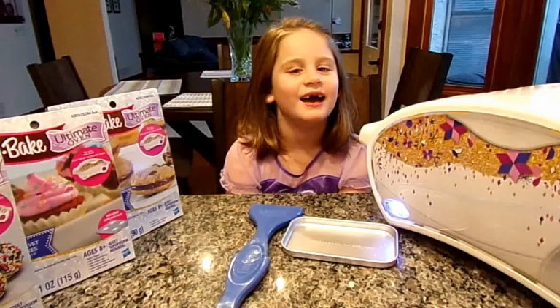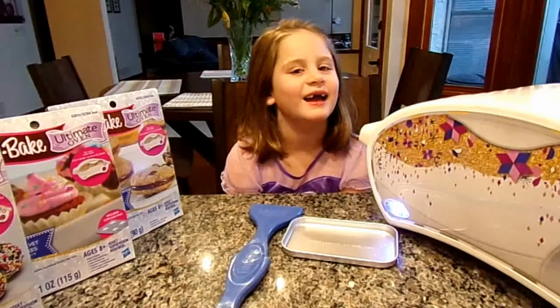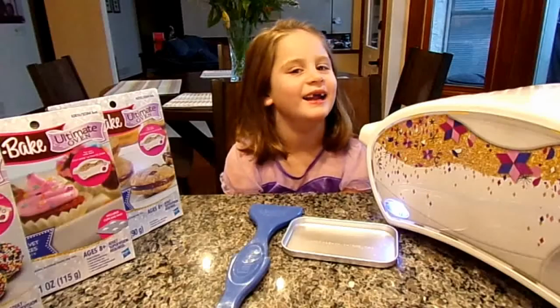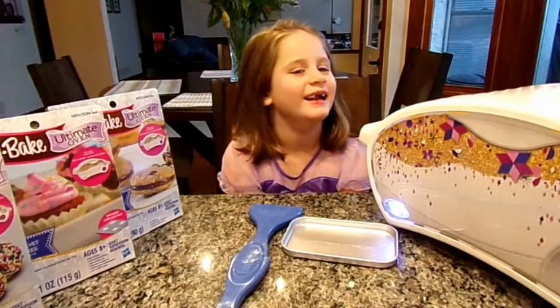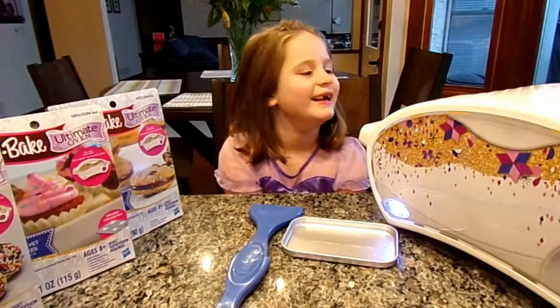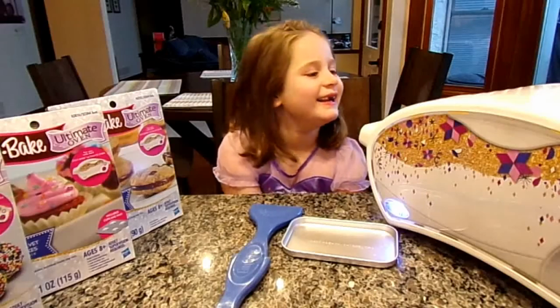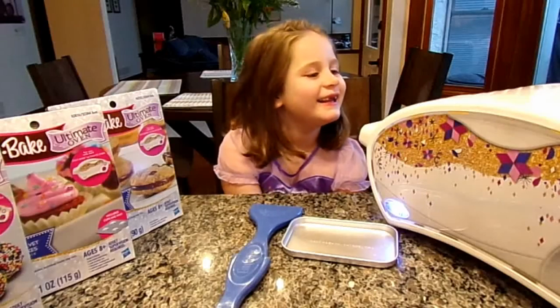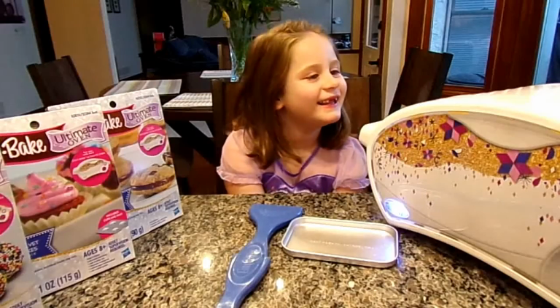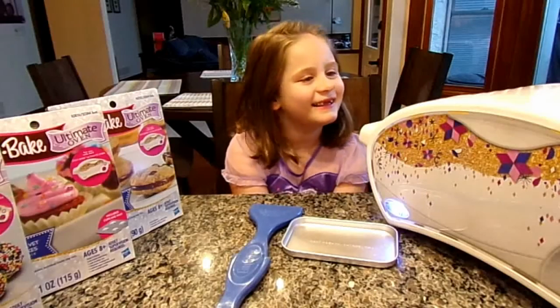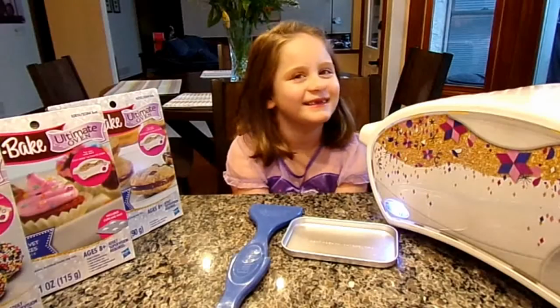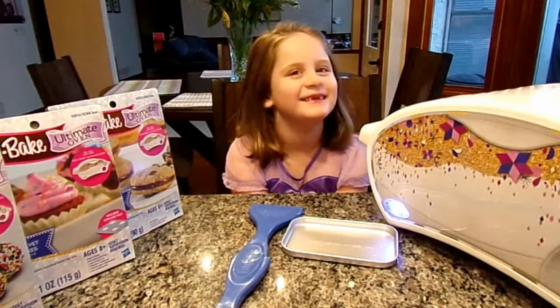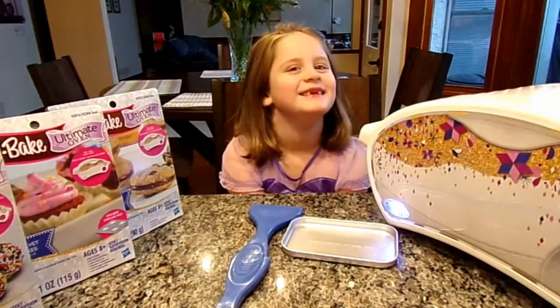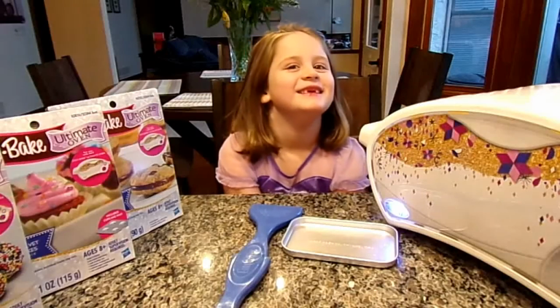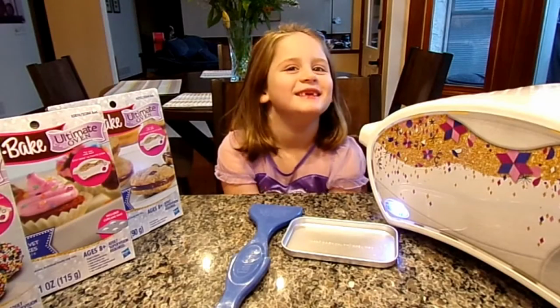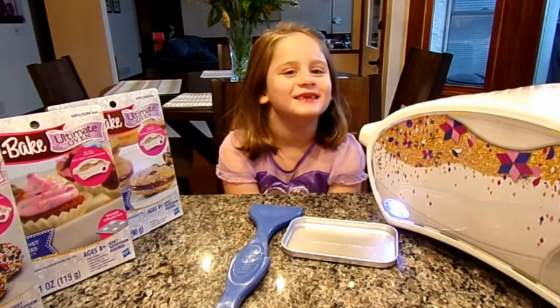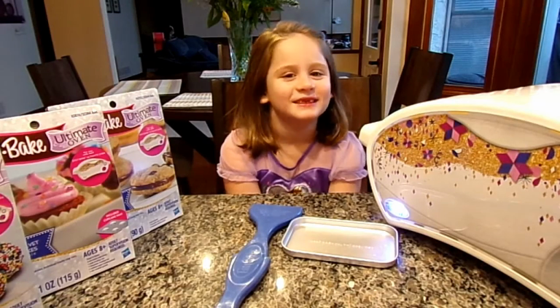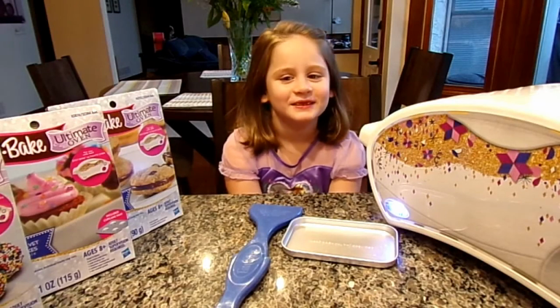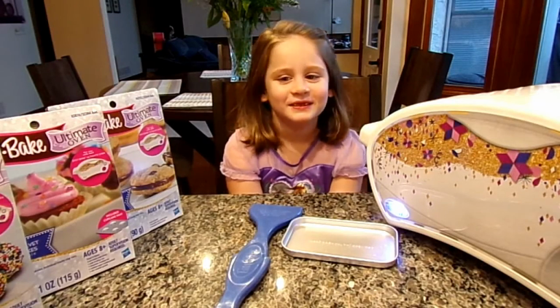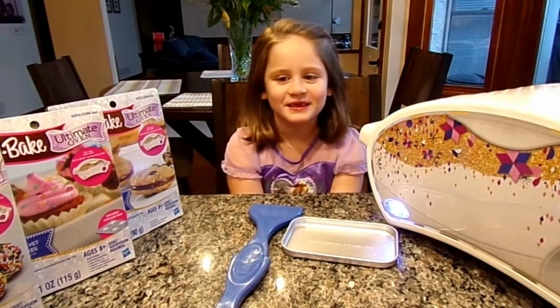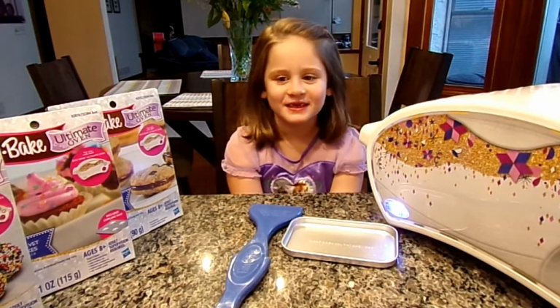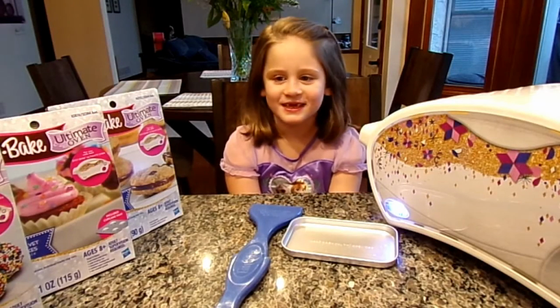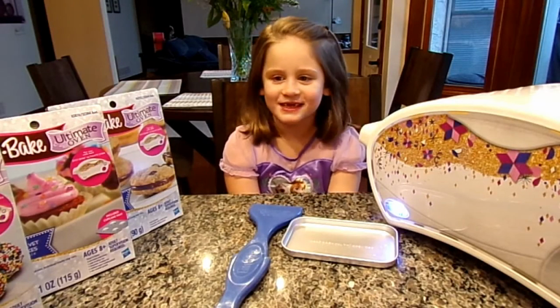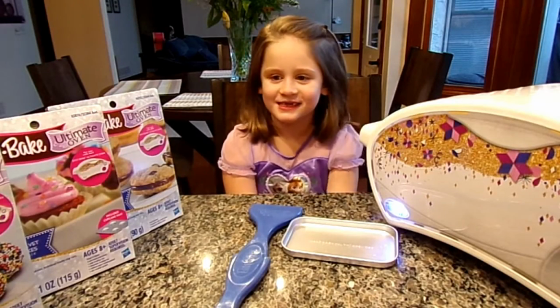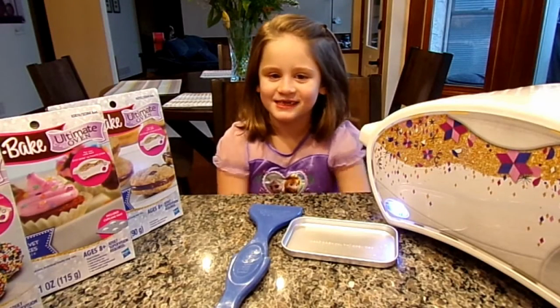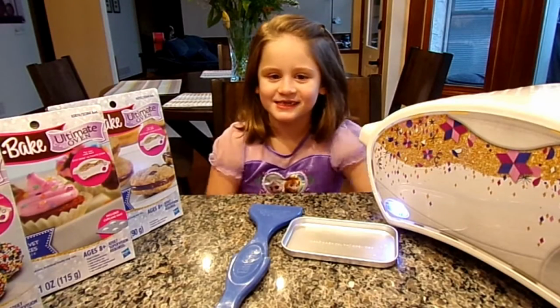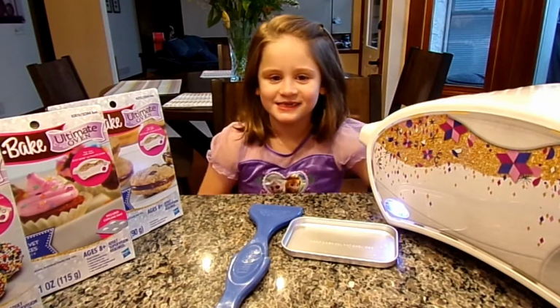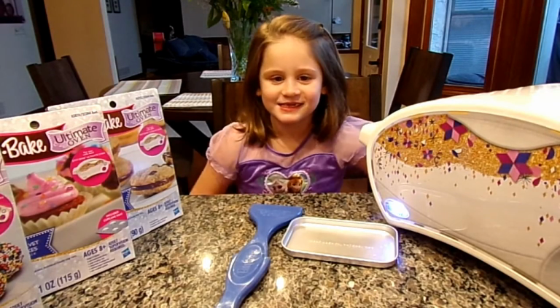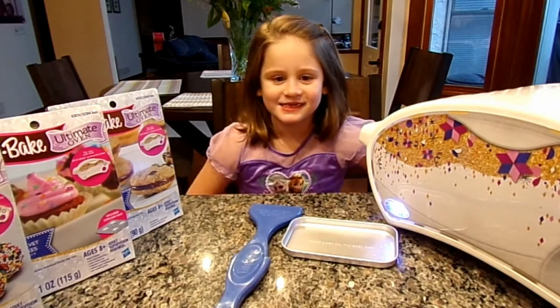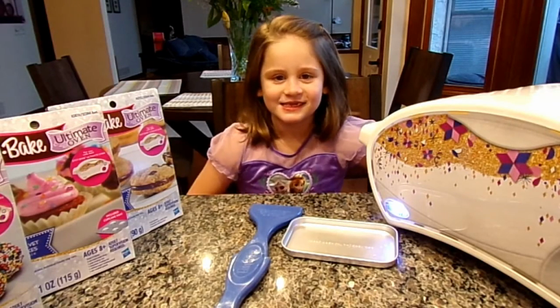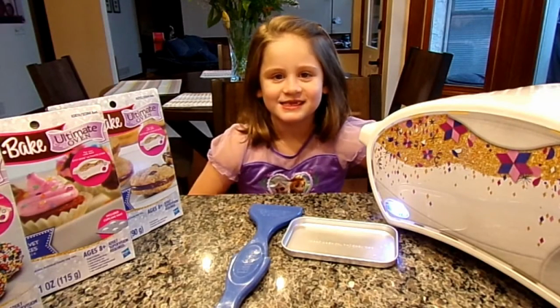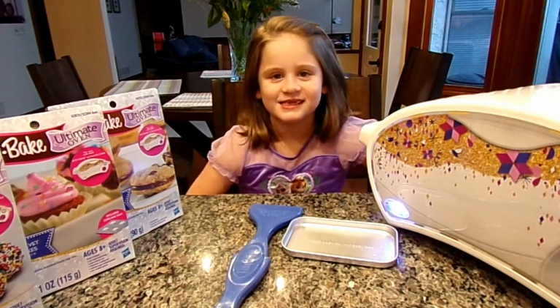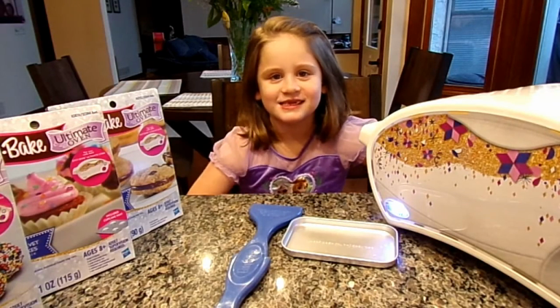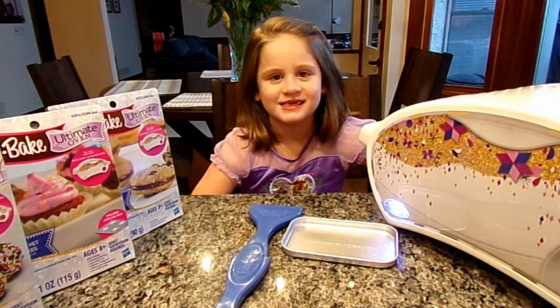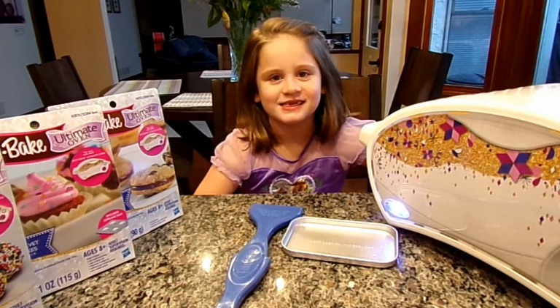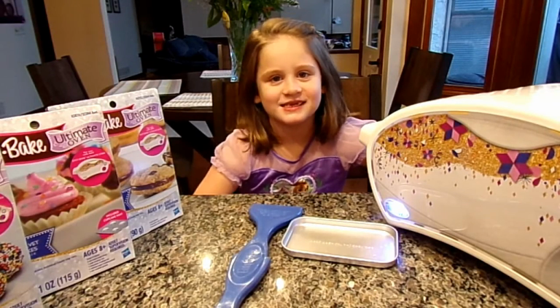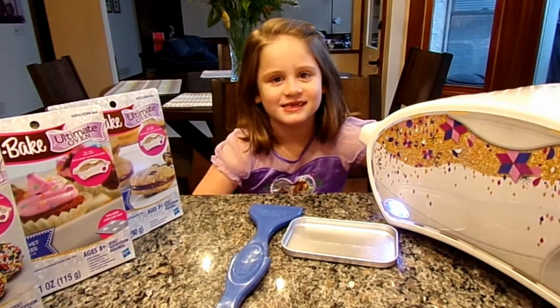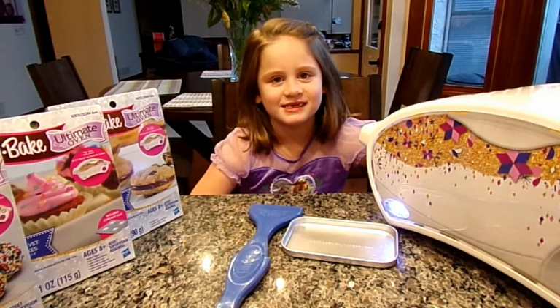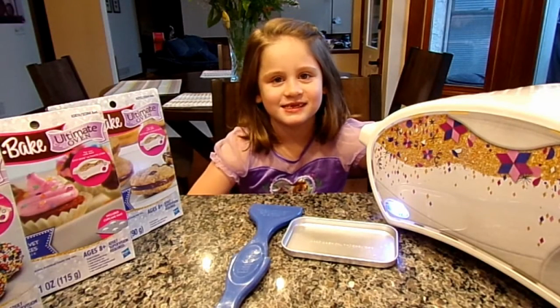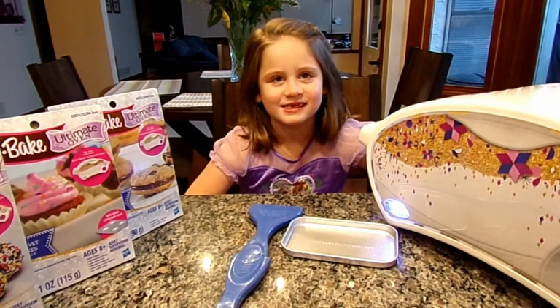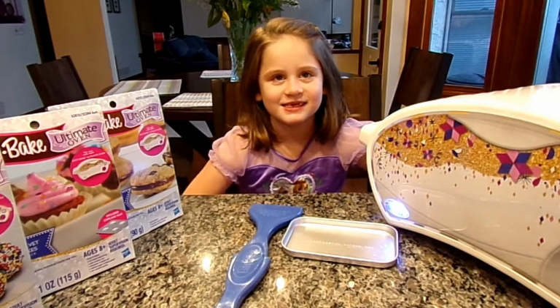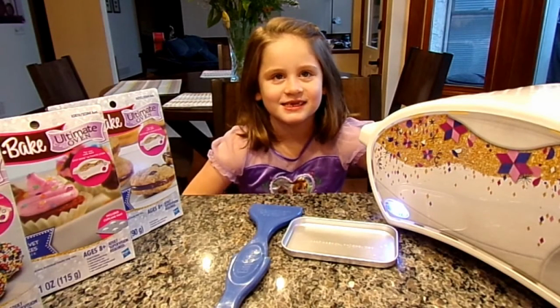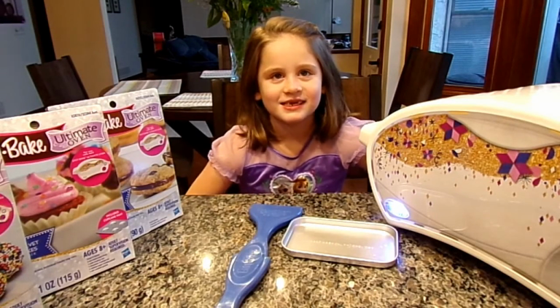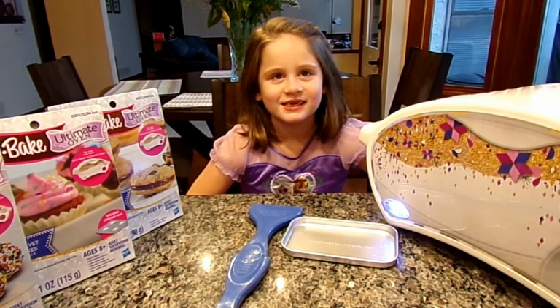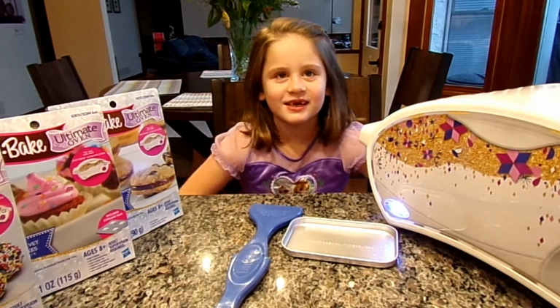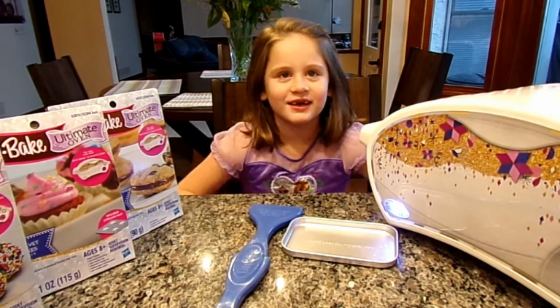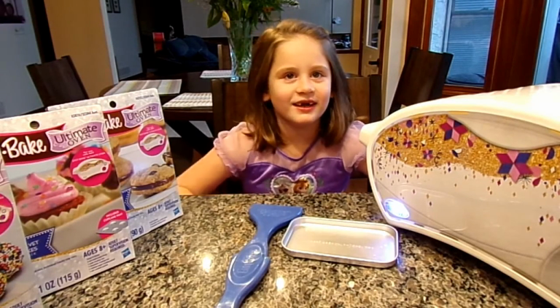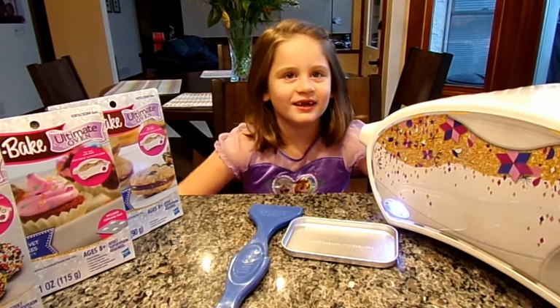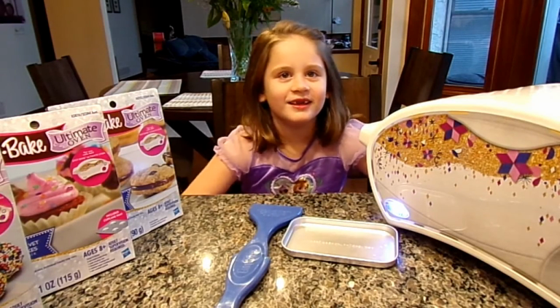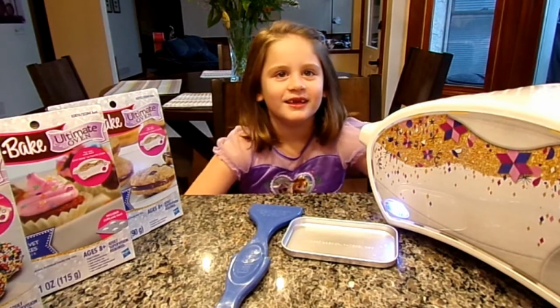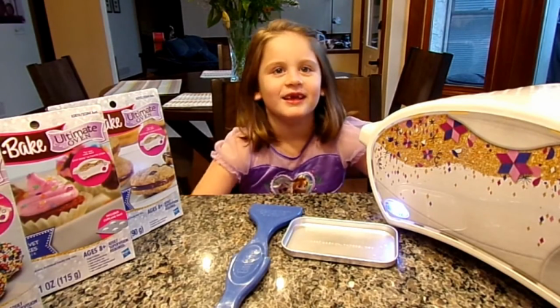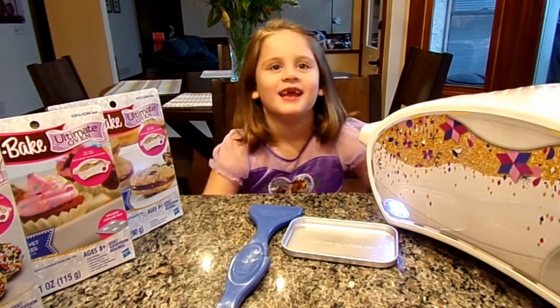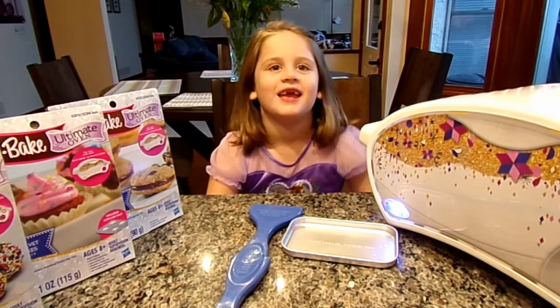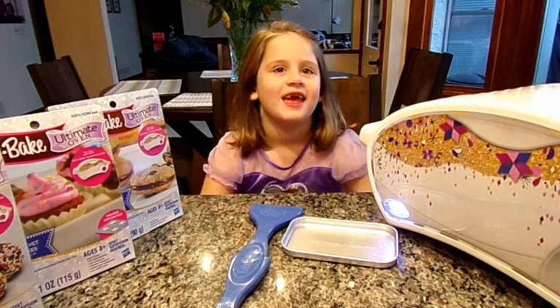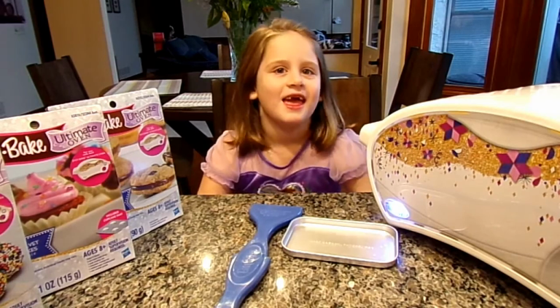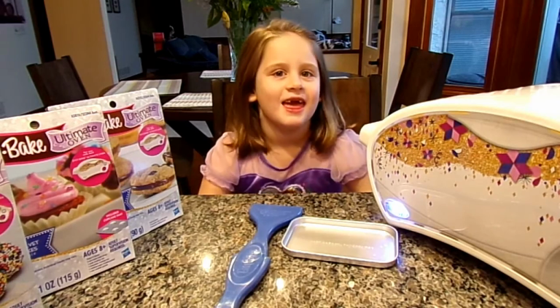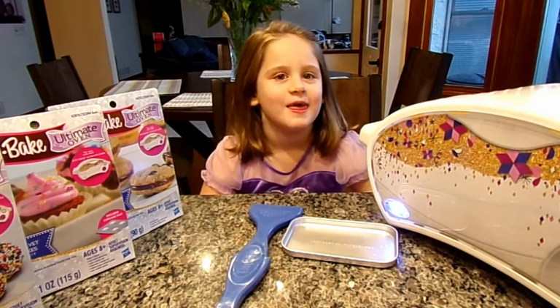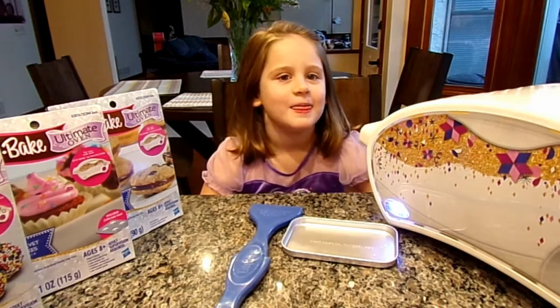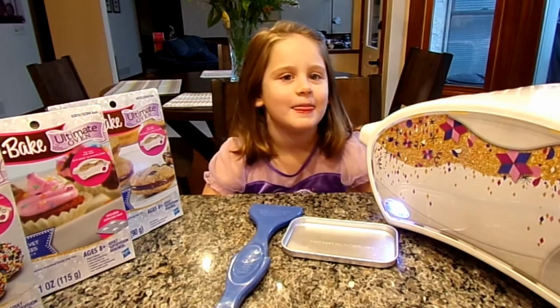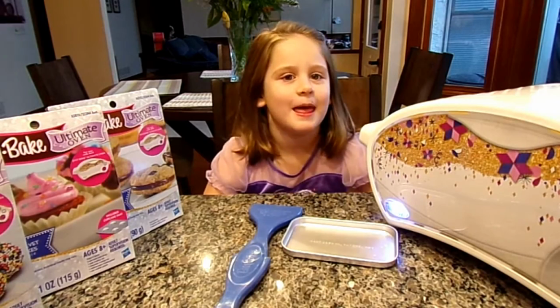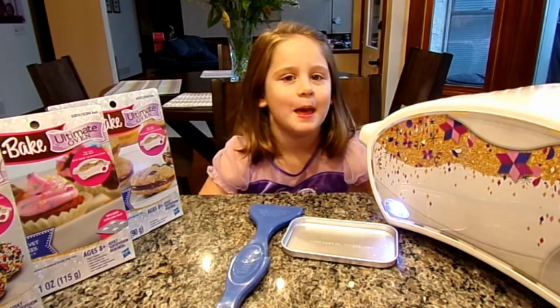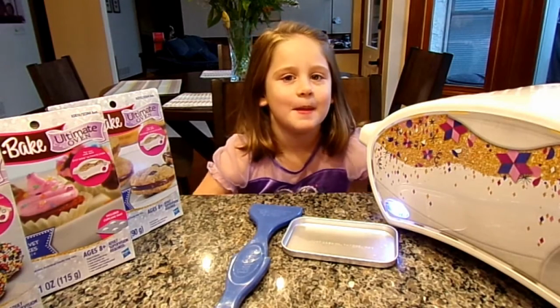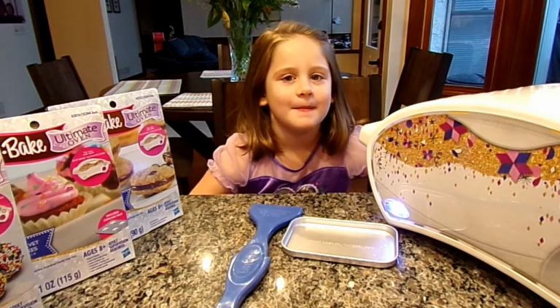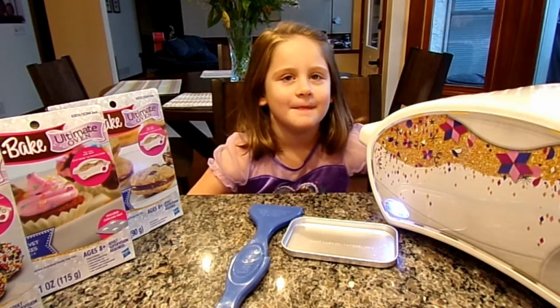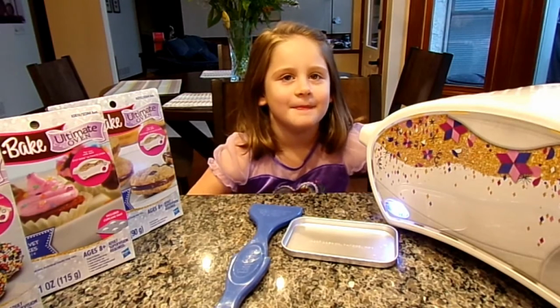Good afternoon. Hey, Chloe. It's Chloe's Toy Time. How are you, Chloe? Good. What are we doing today?